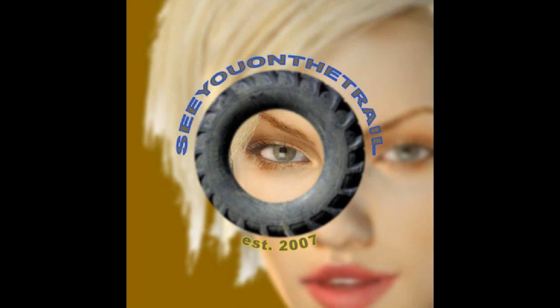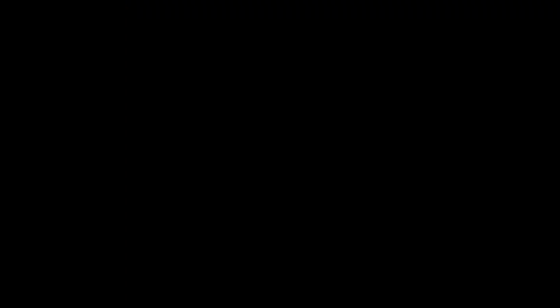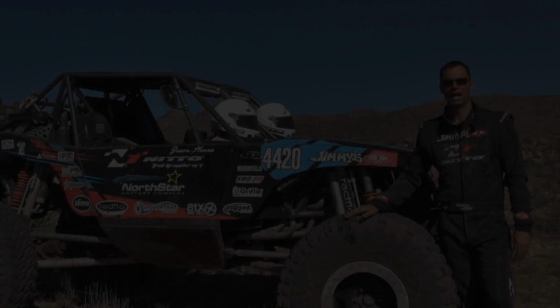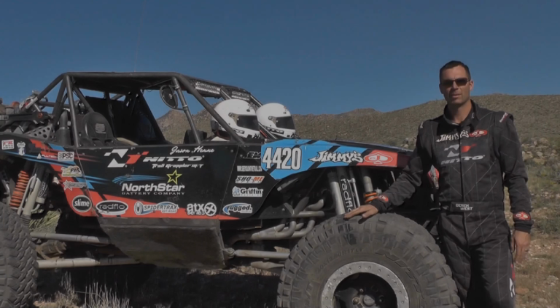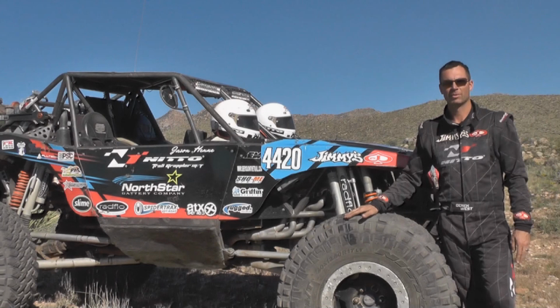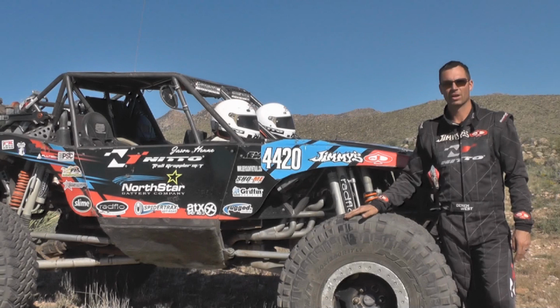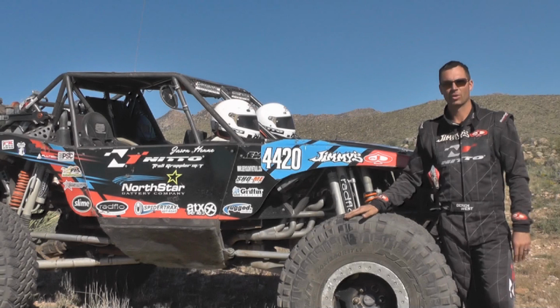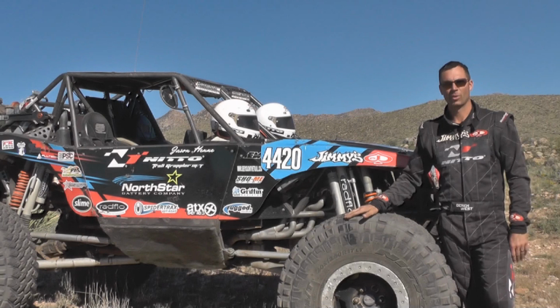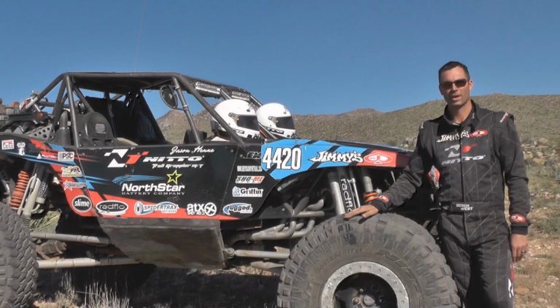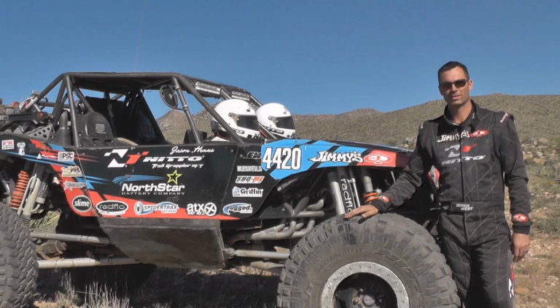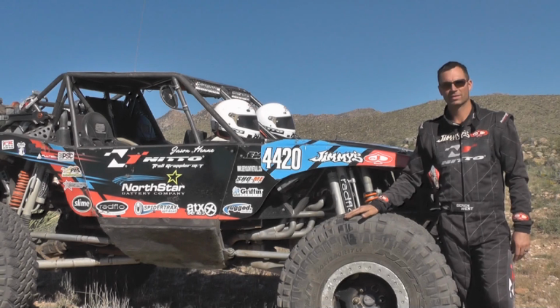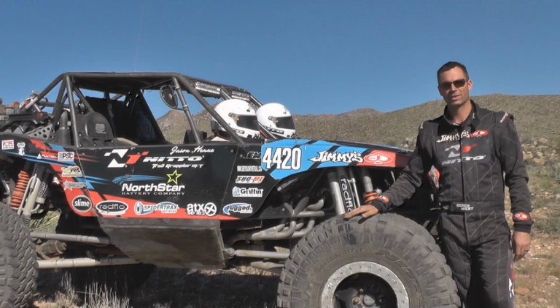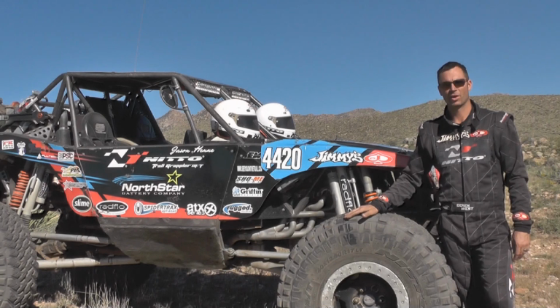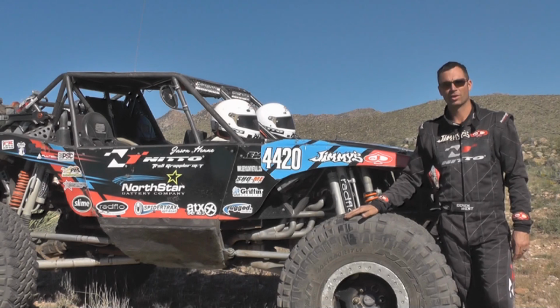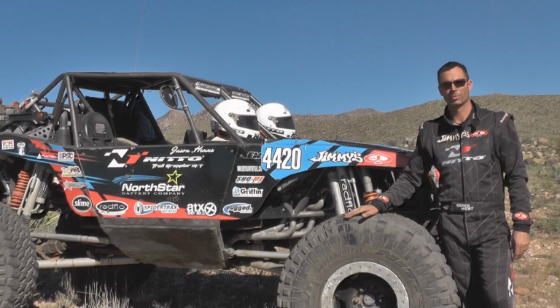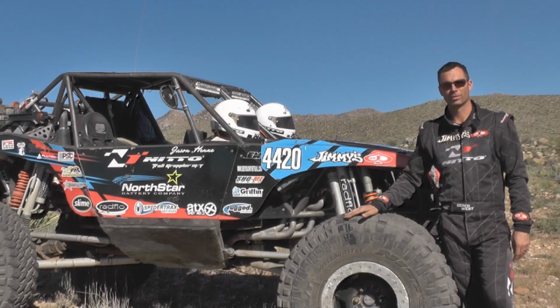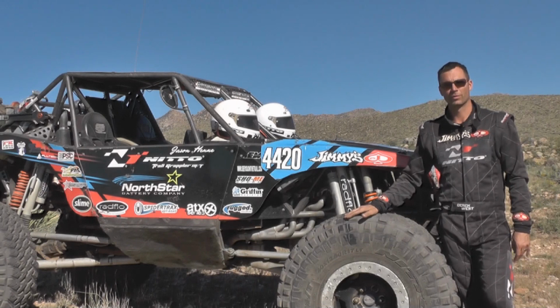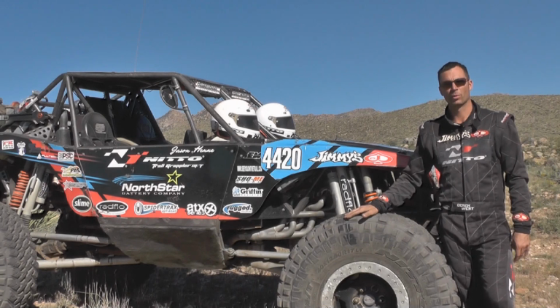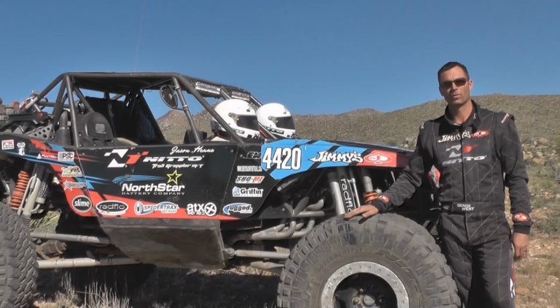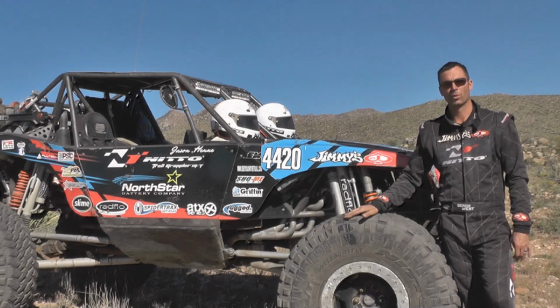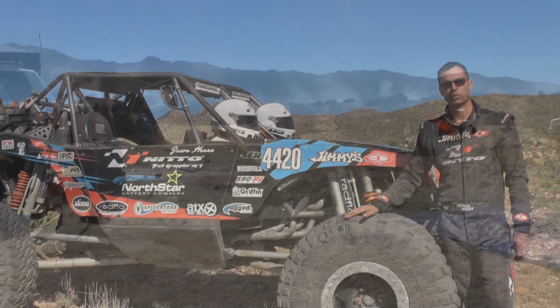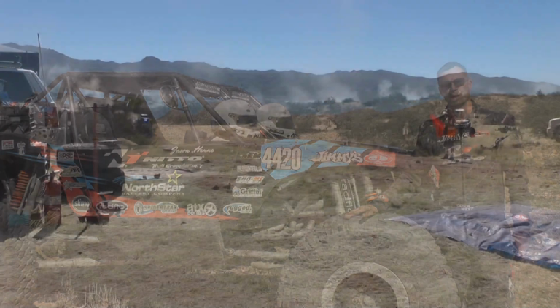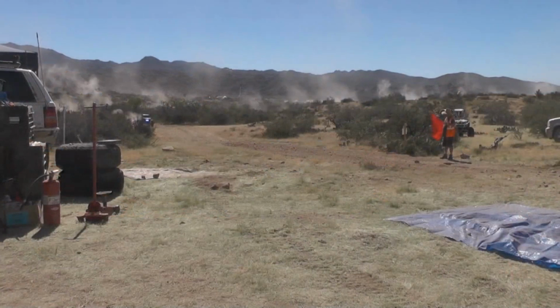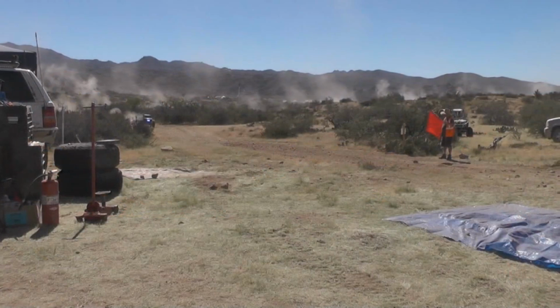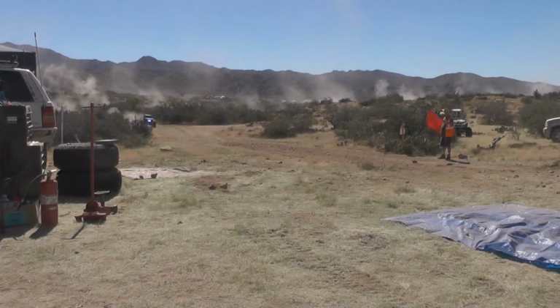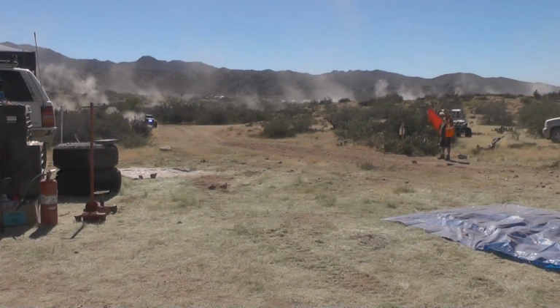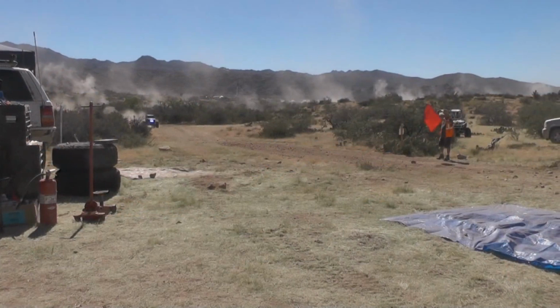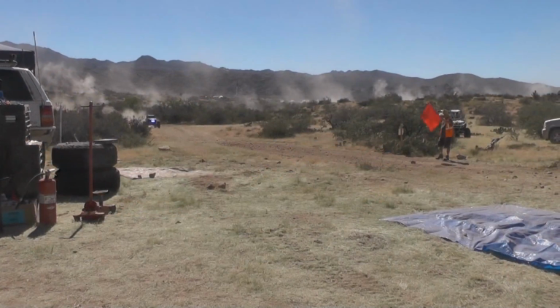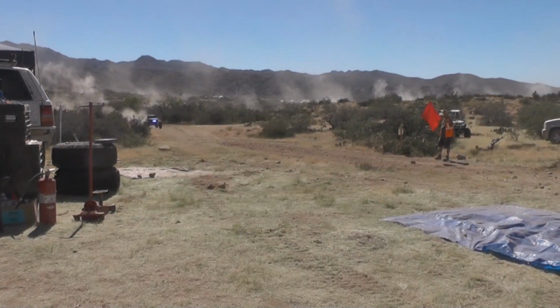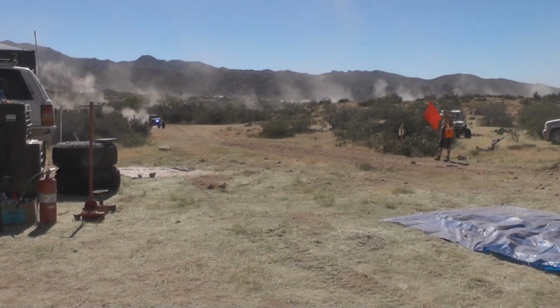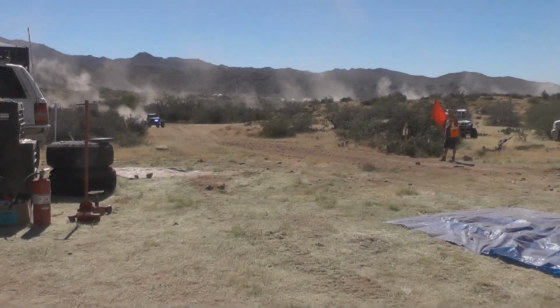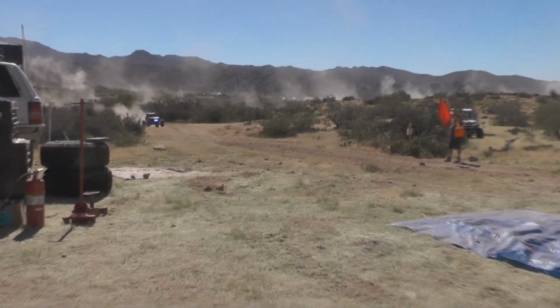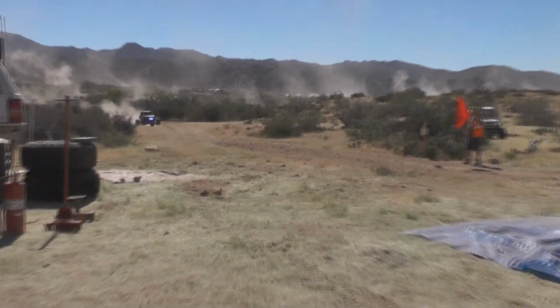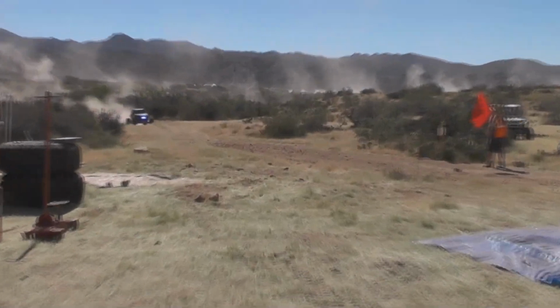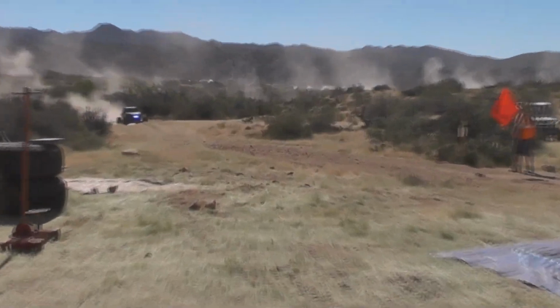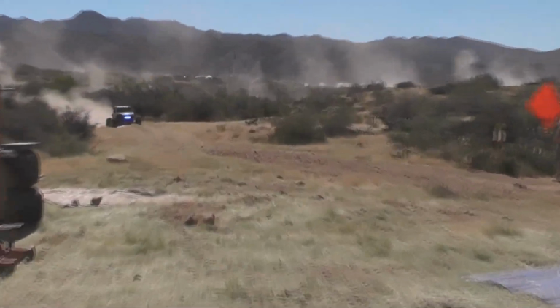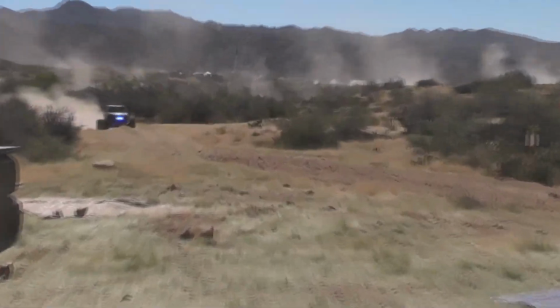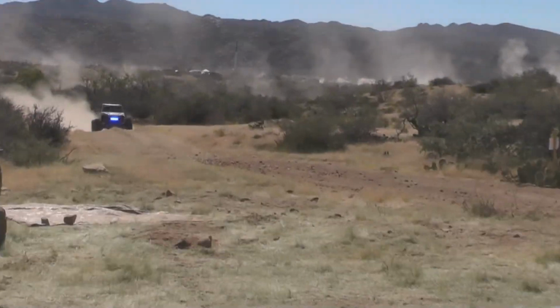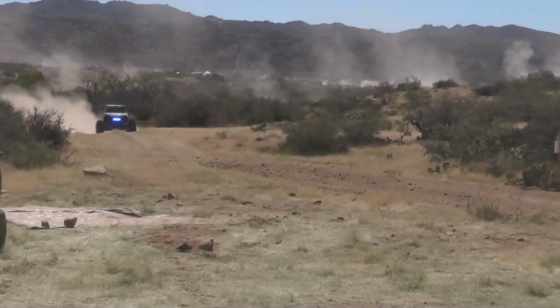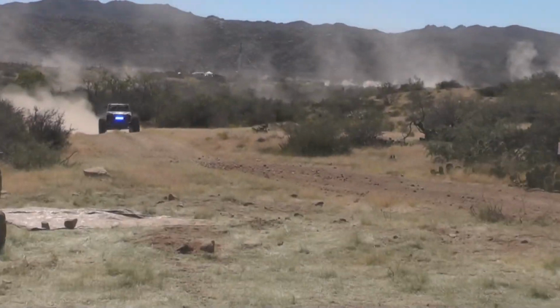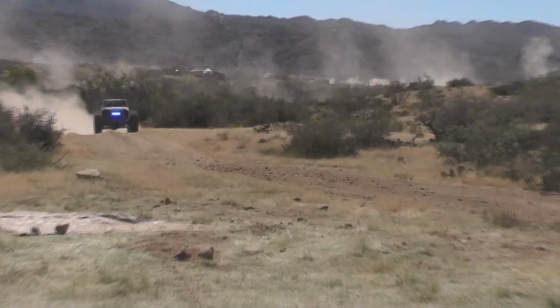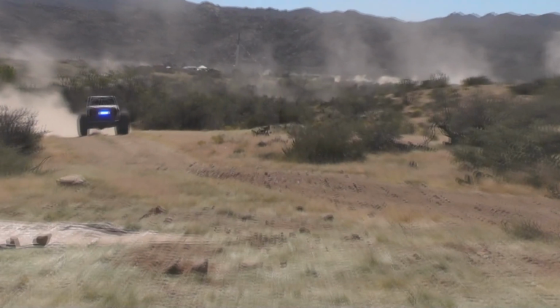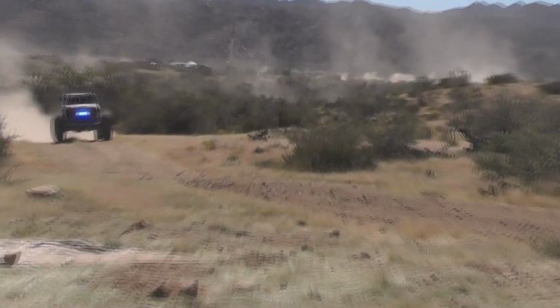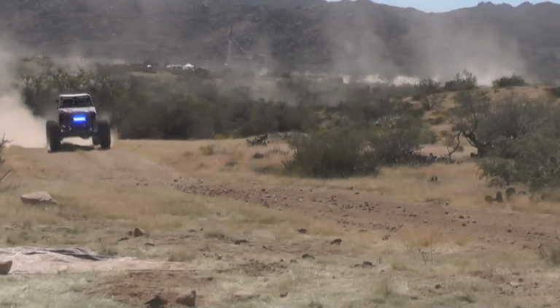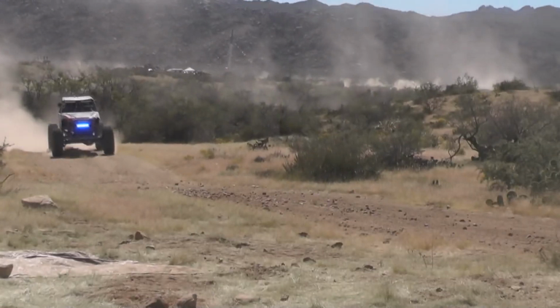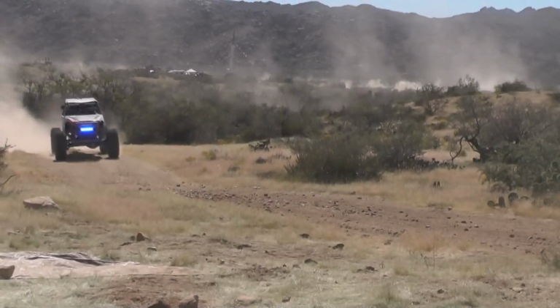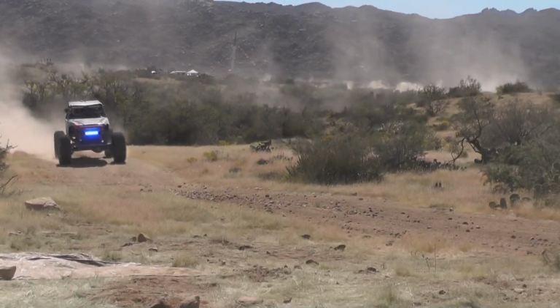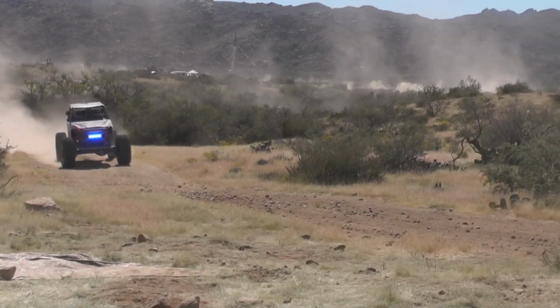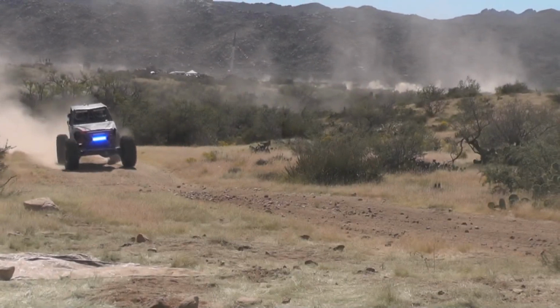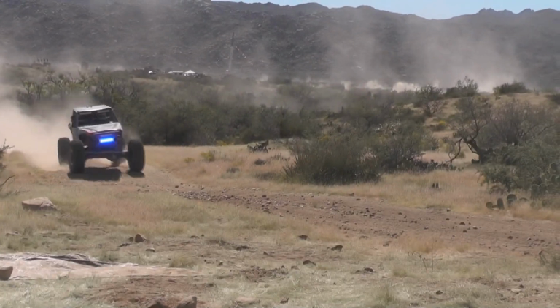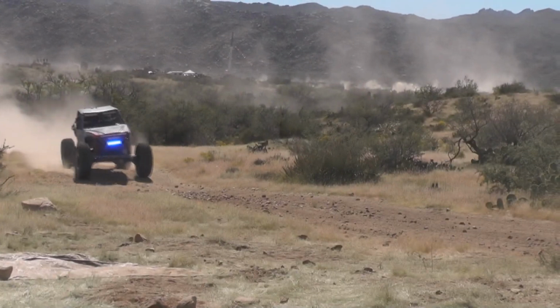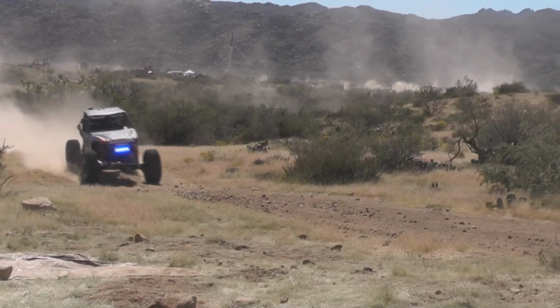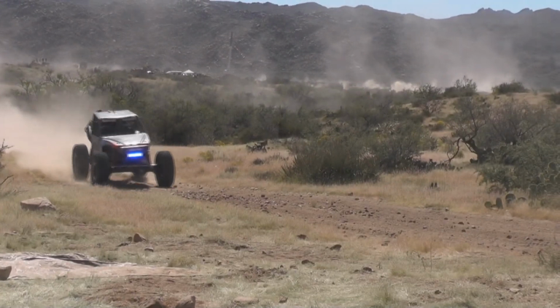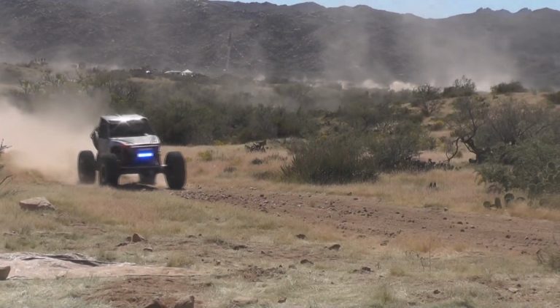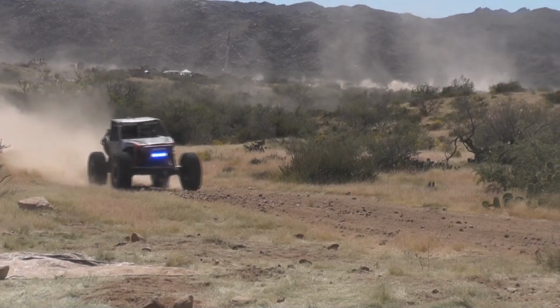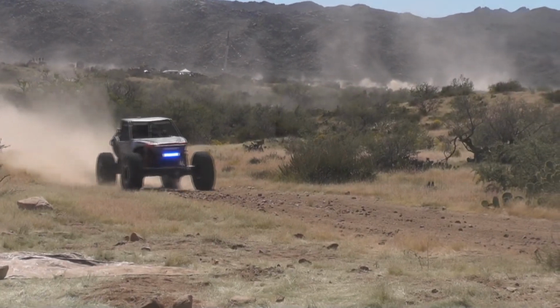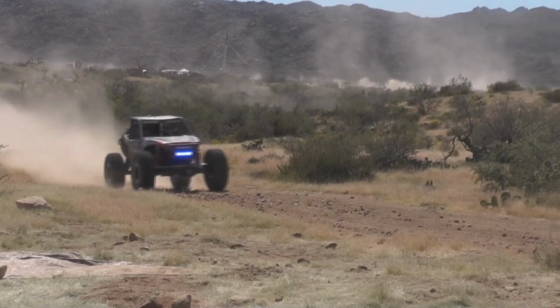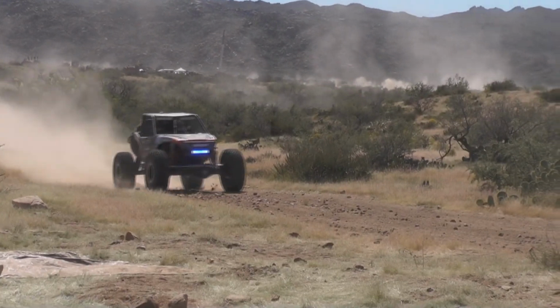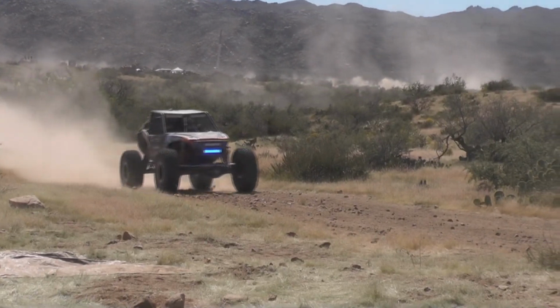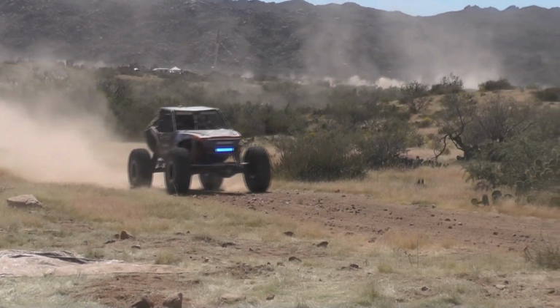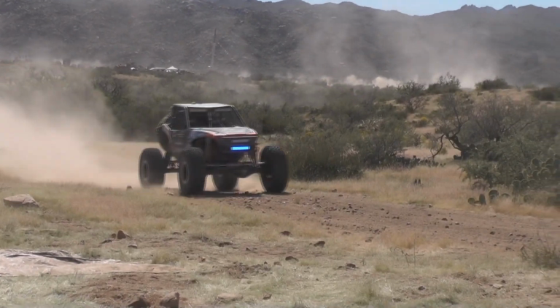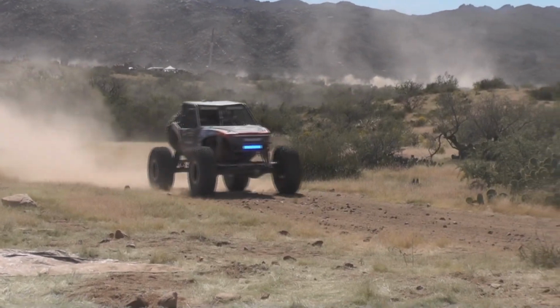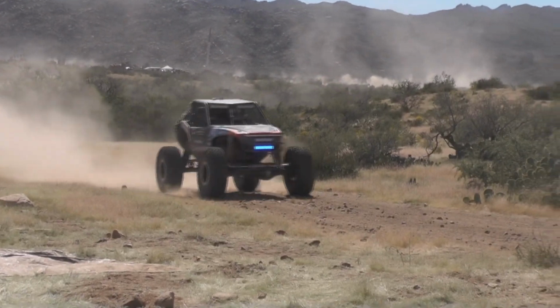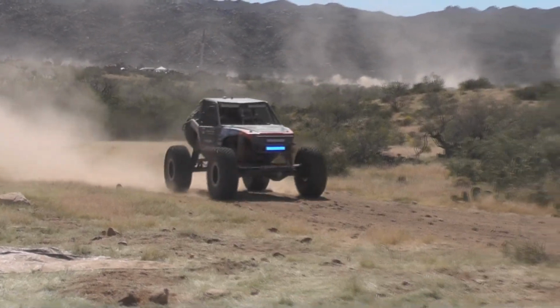Hi, I'm Derek West, car number 4420 from Springfield, Missouri. We are here in Congress, Arizona for the Nitto Ultra 4 National Championship.